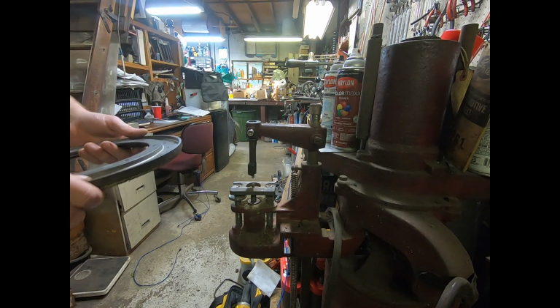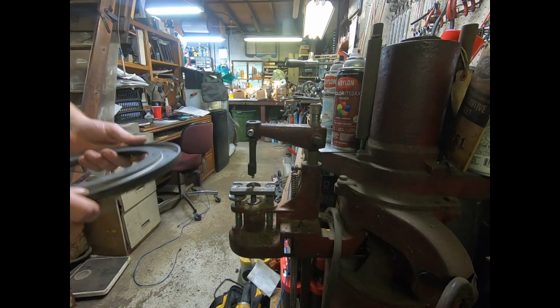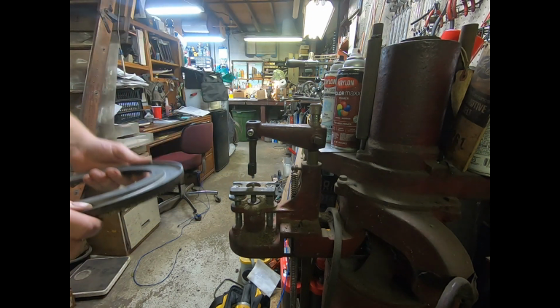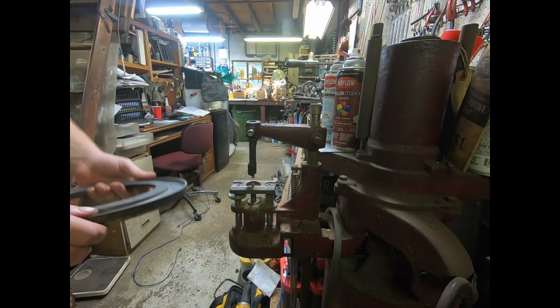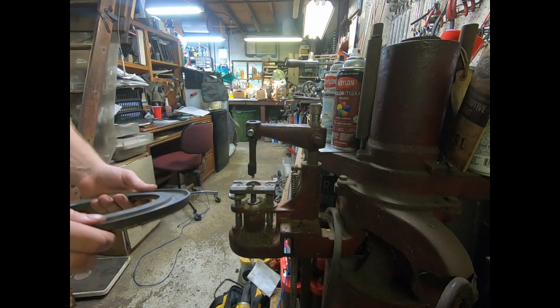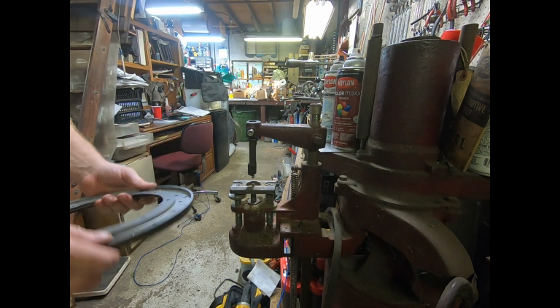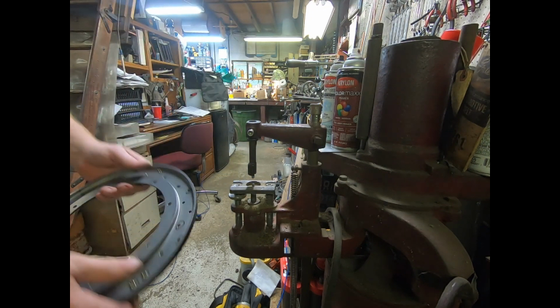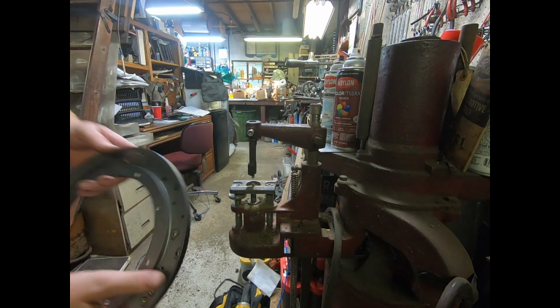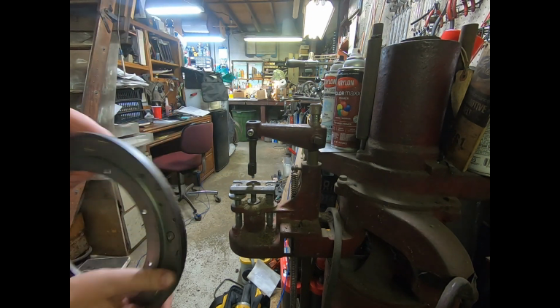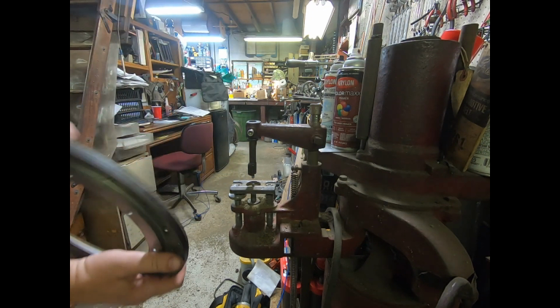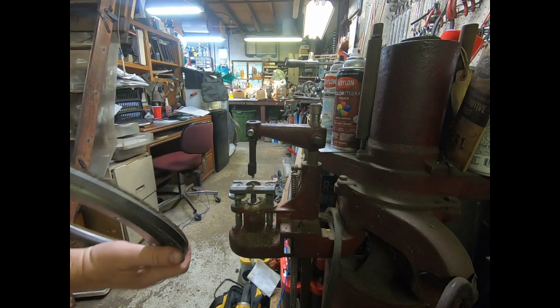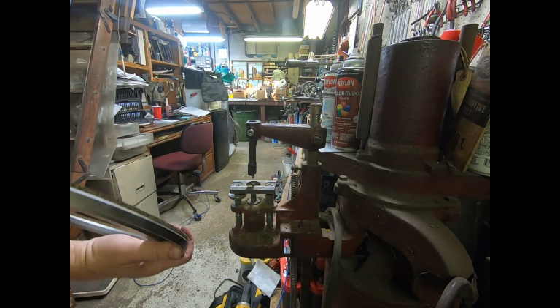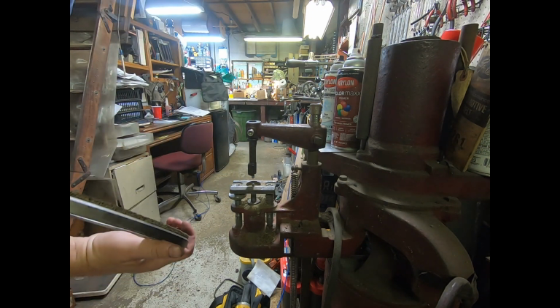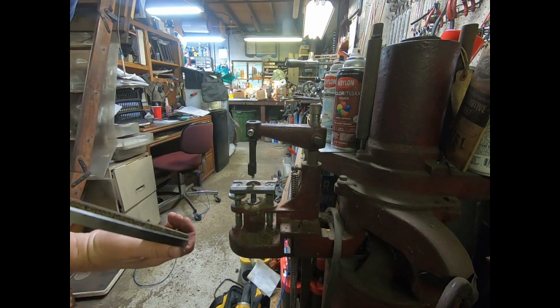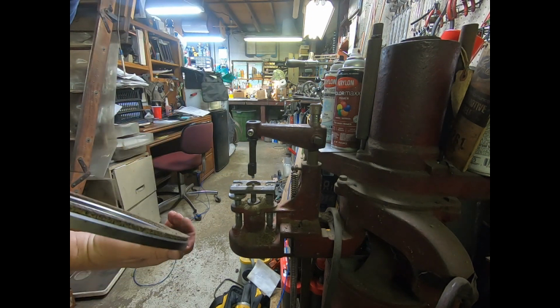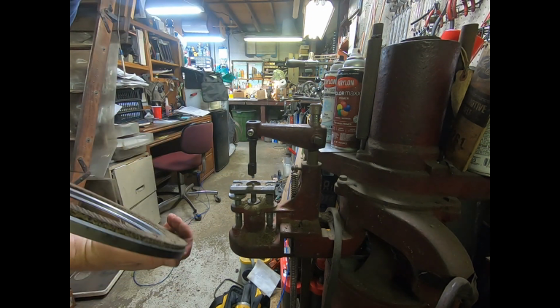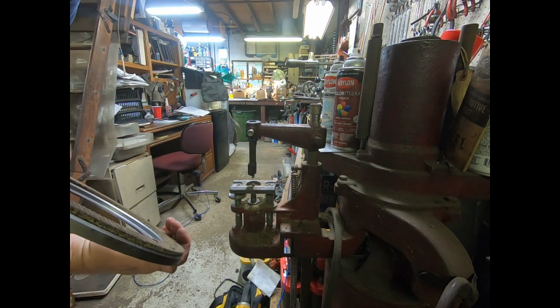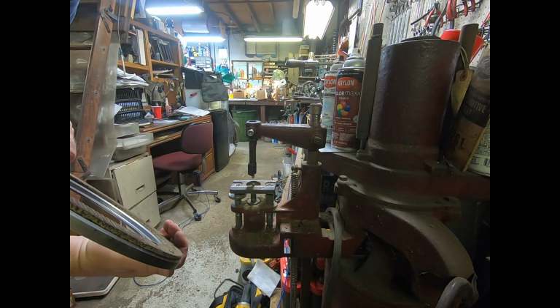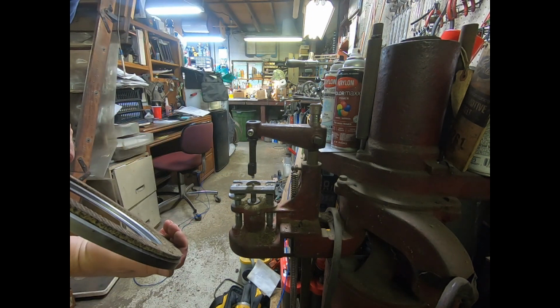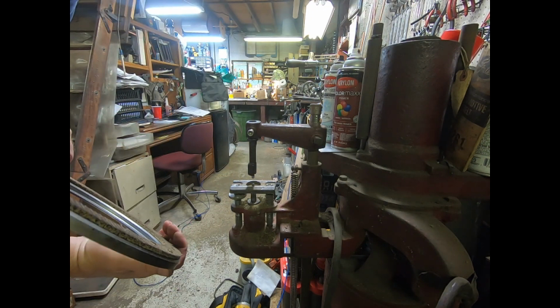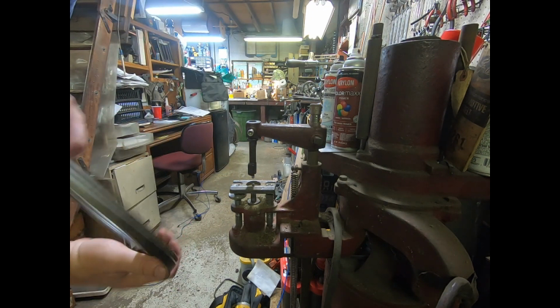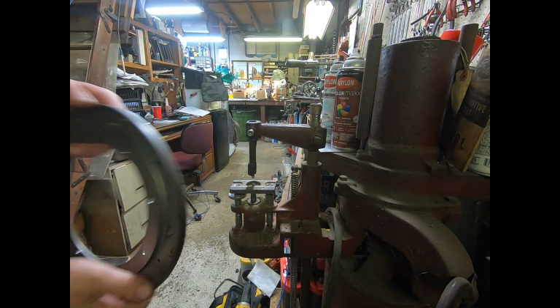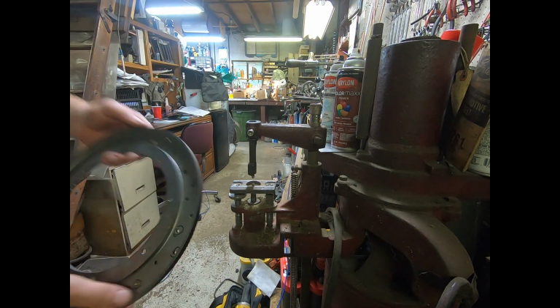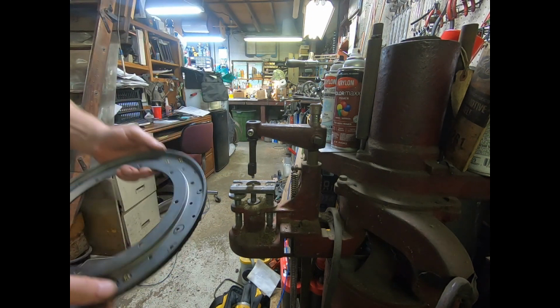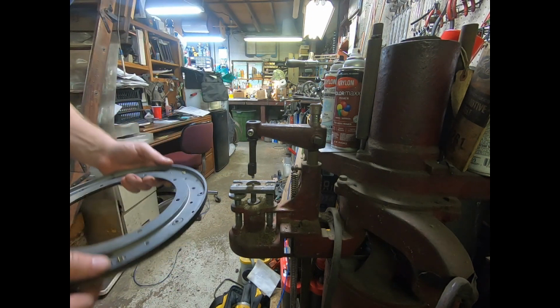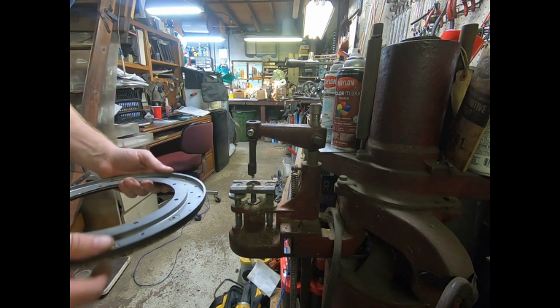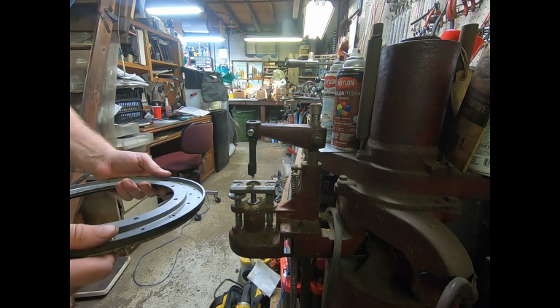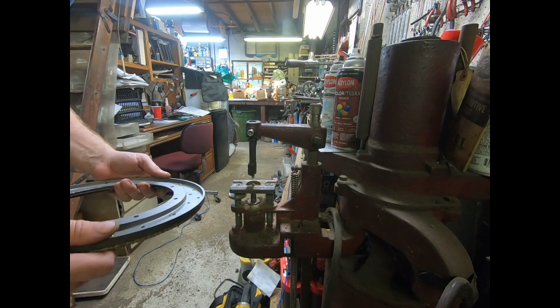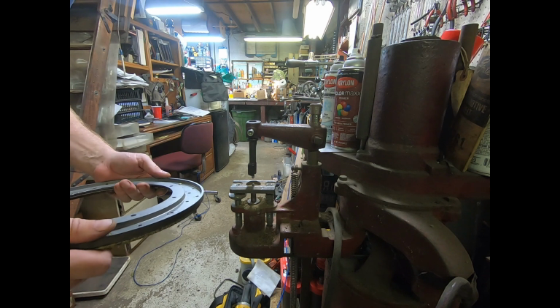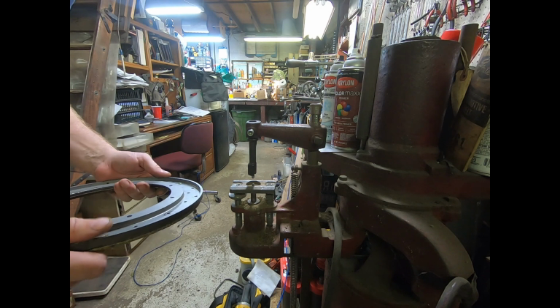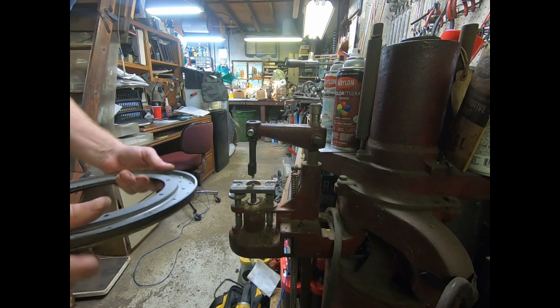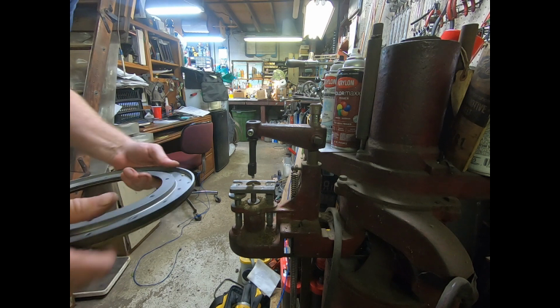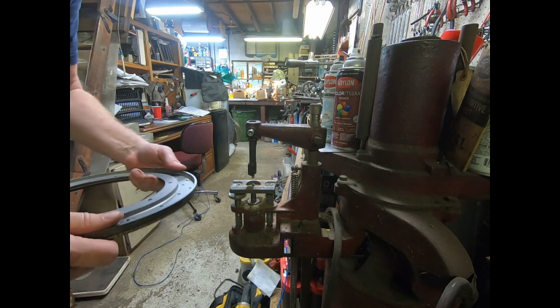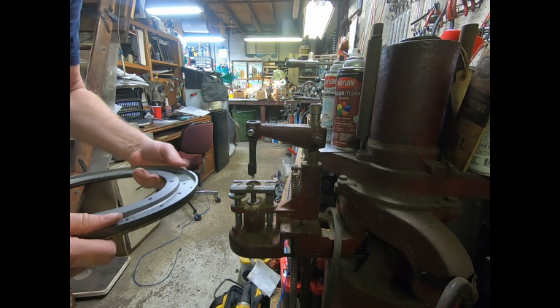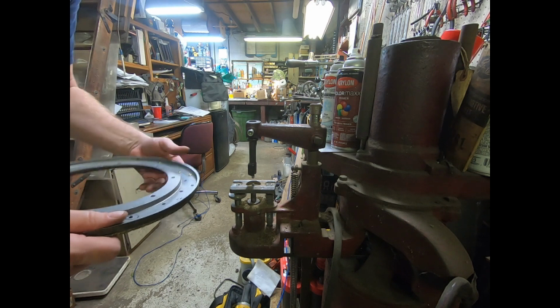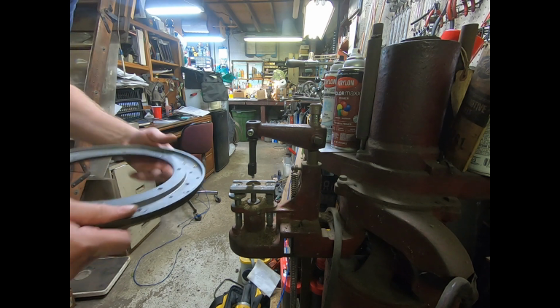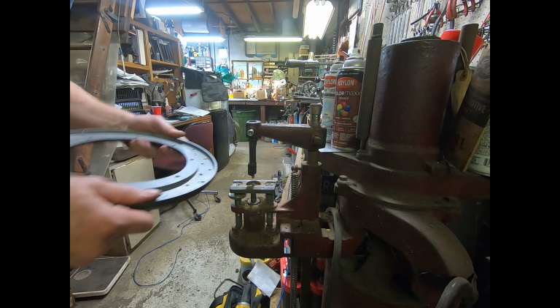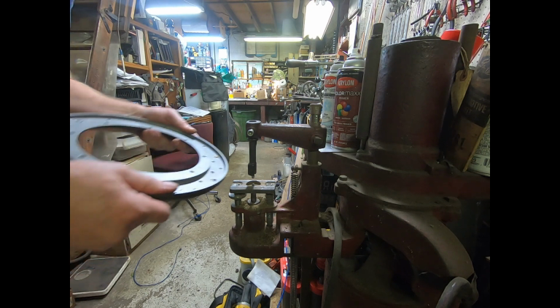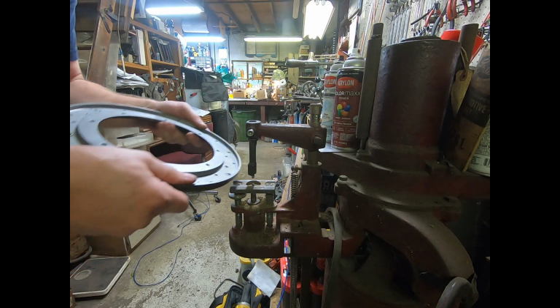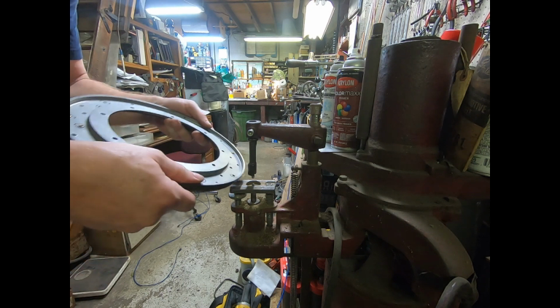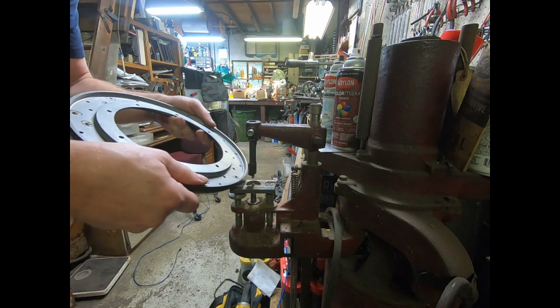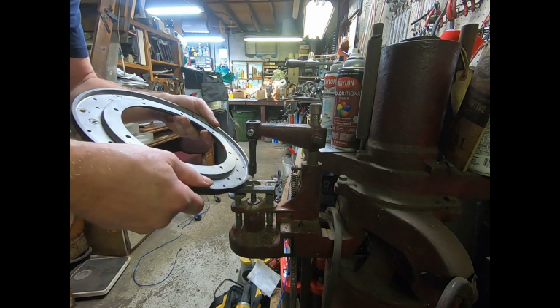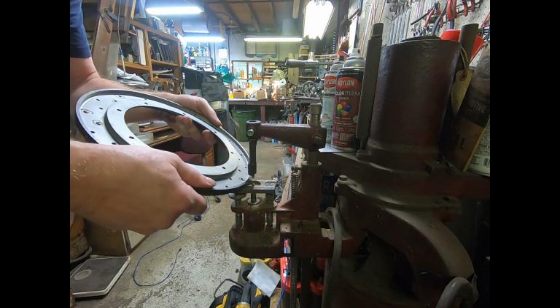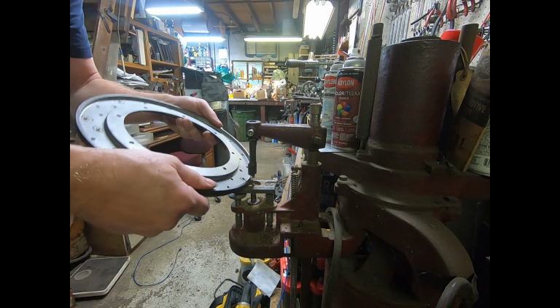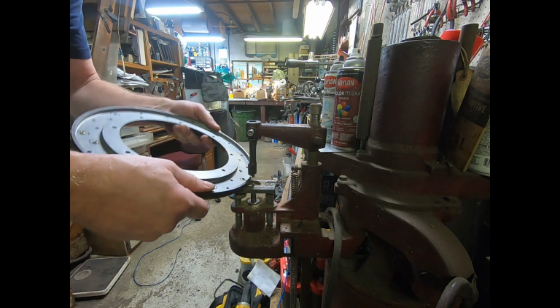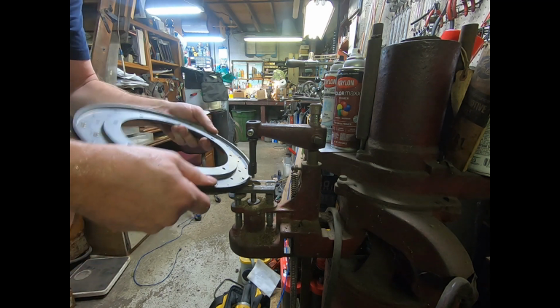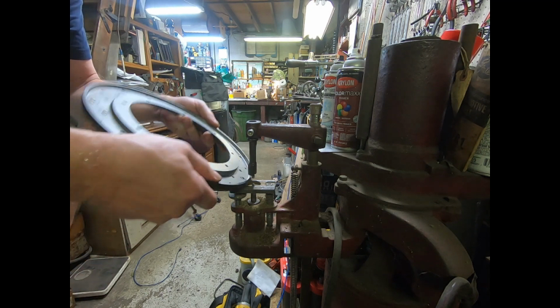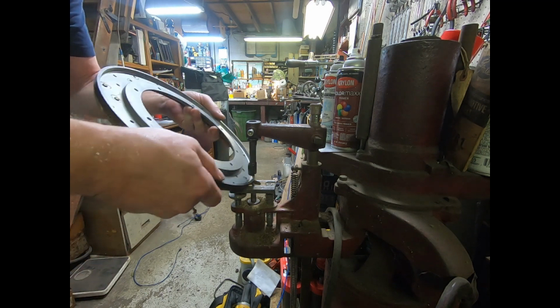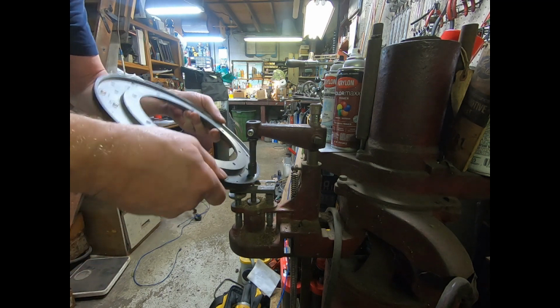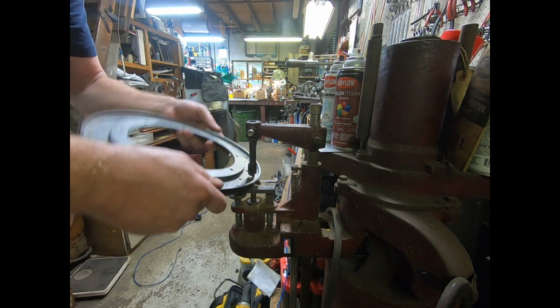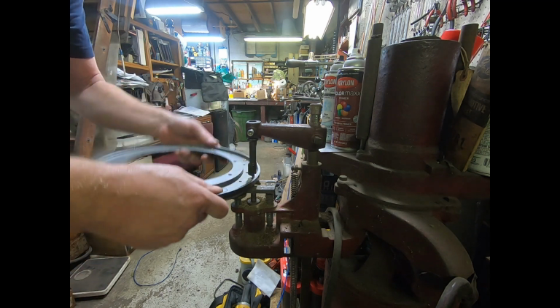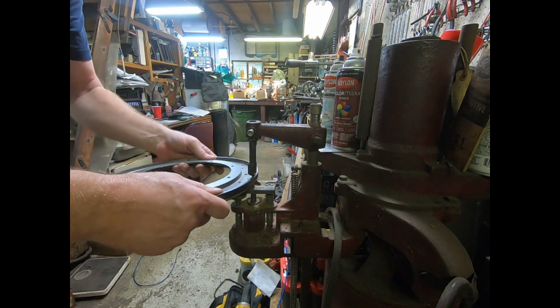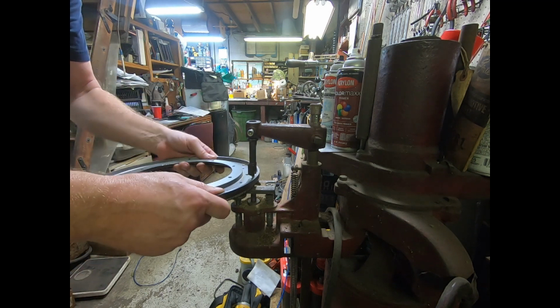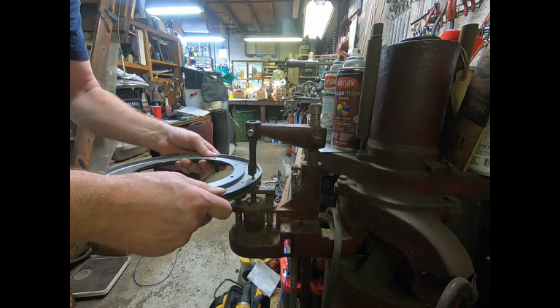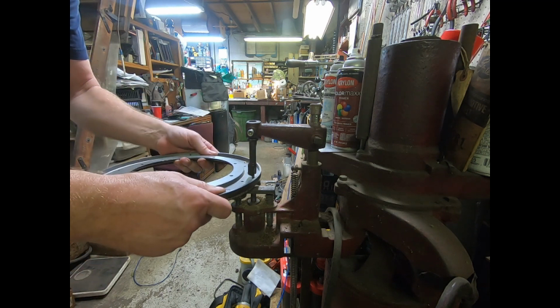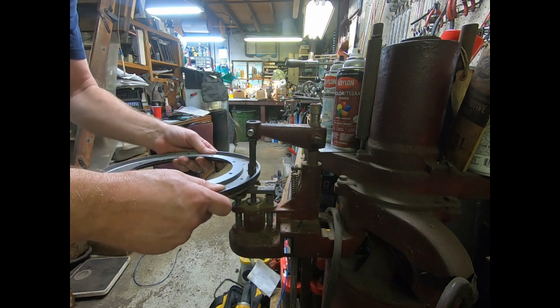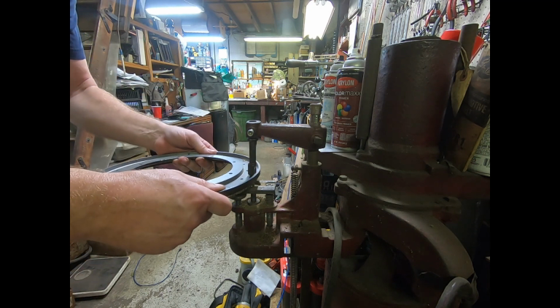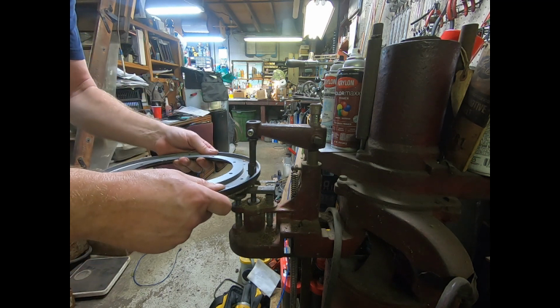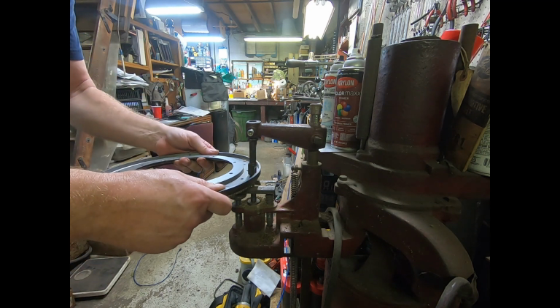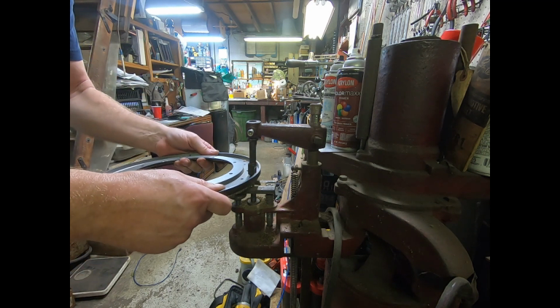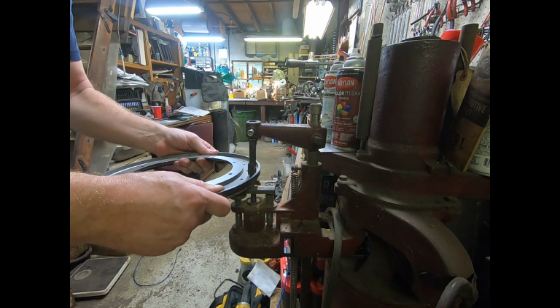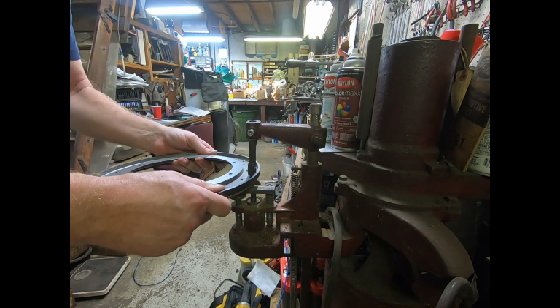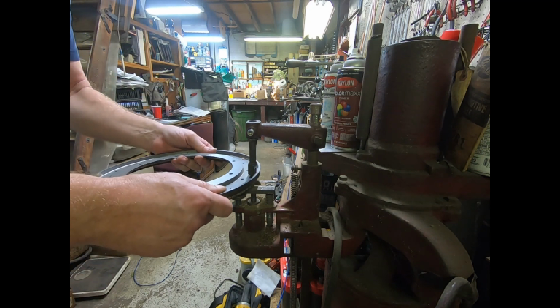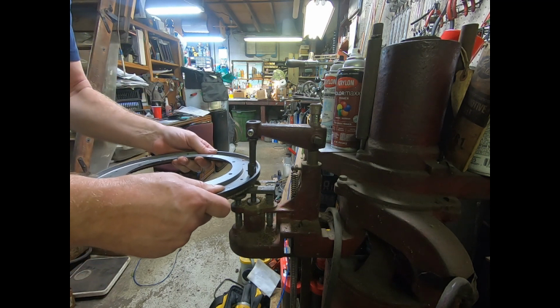I think I have enough rivets in now that I'm just going to drill and counter-bore the remaining ones as well.